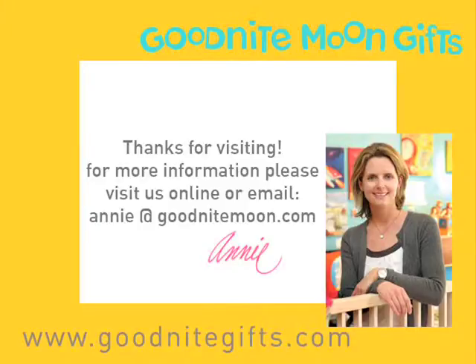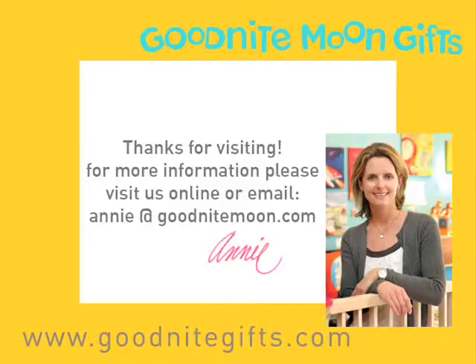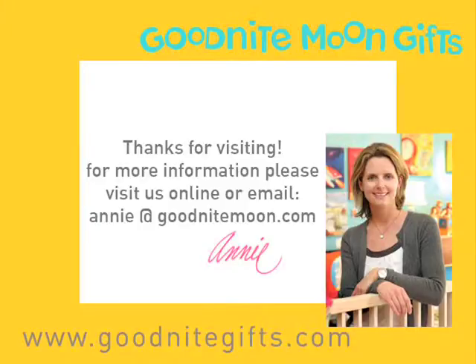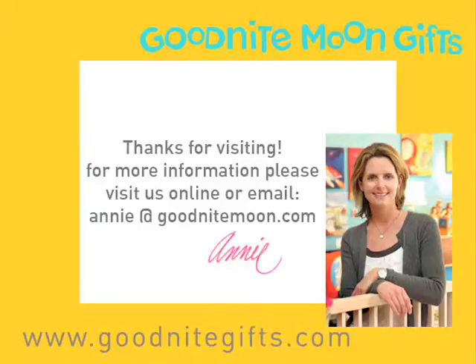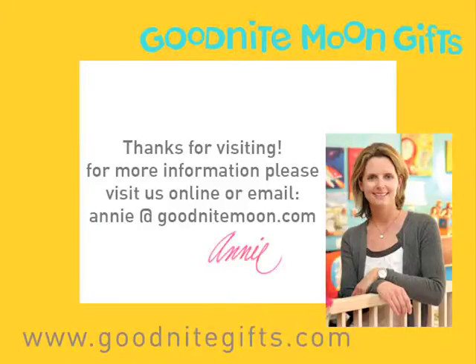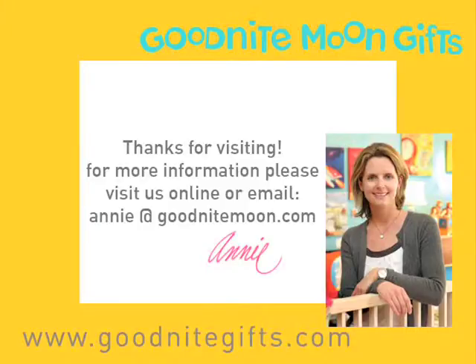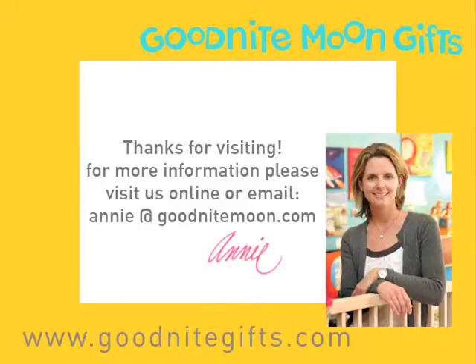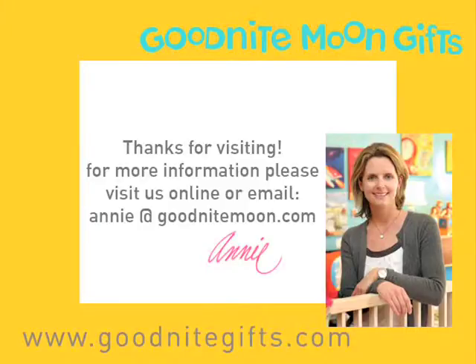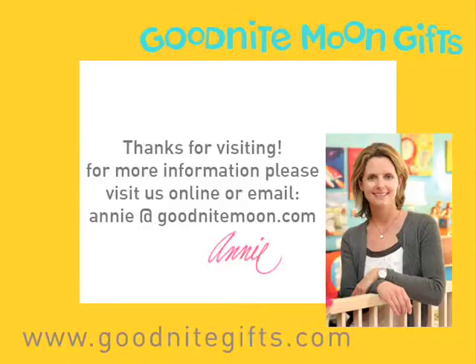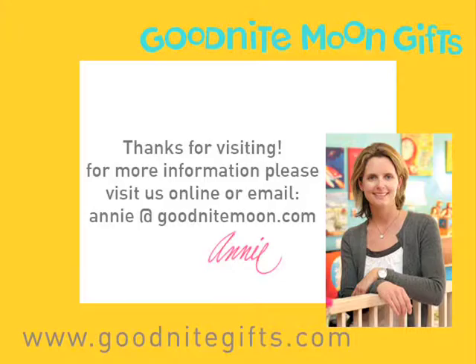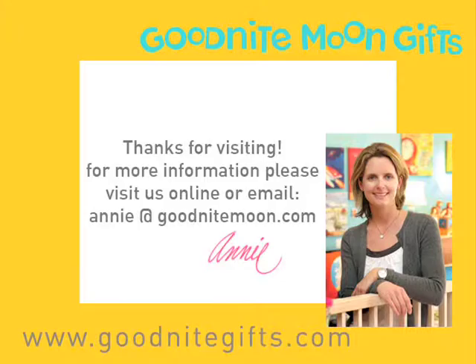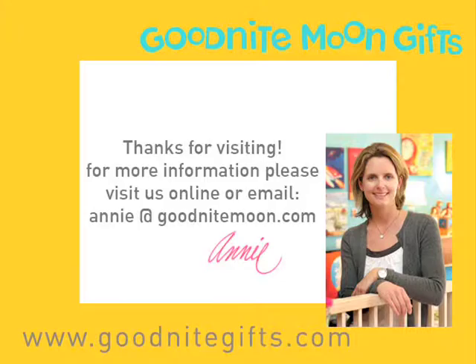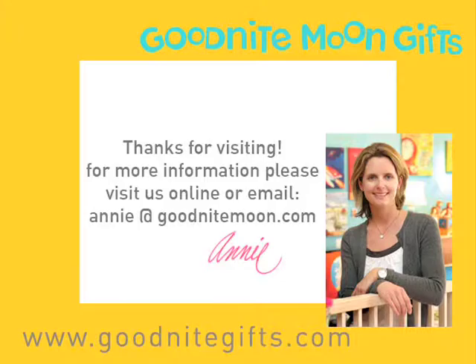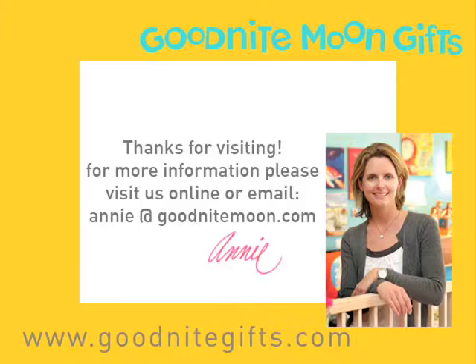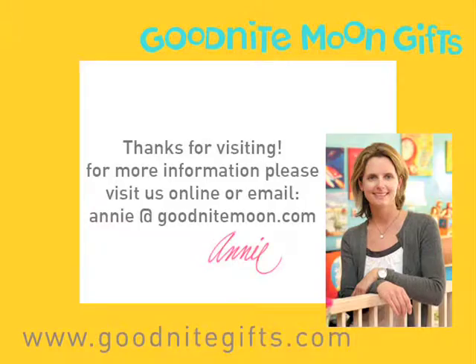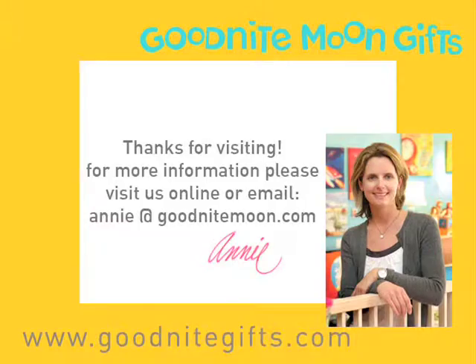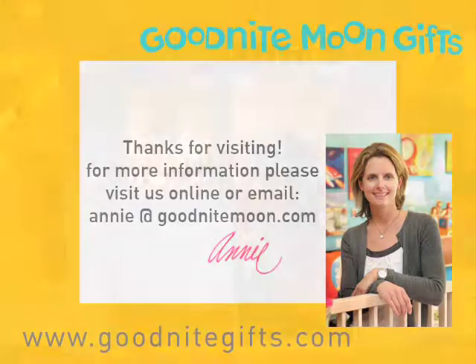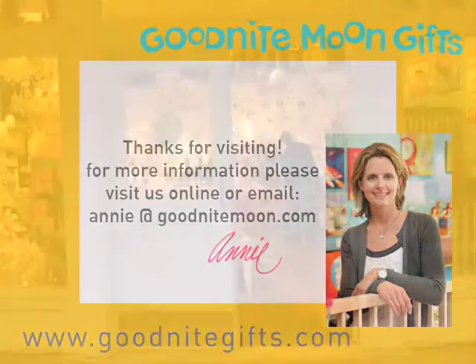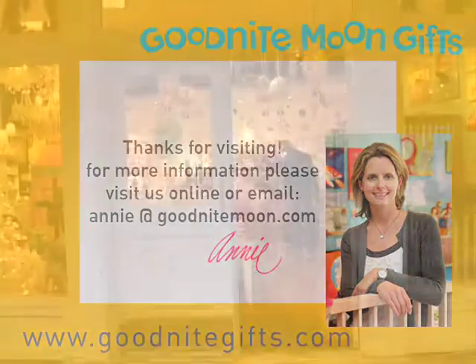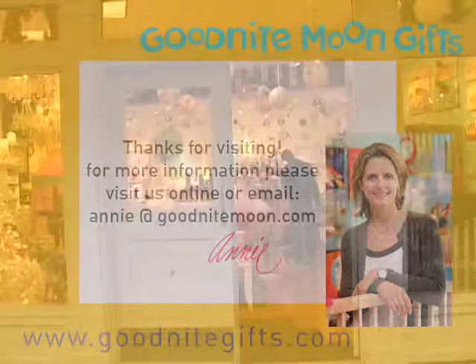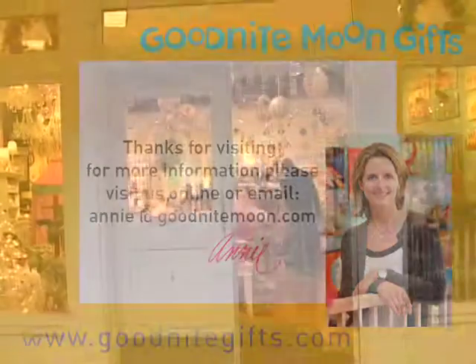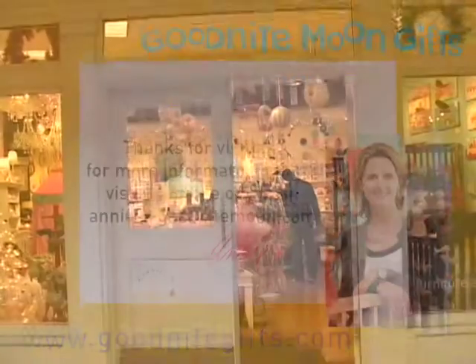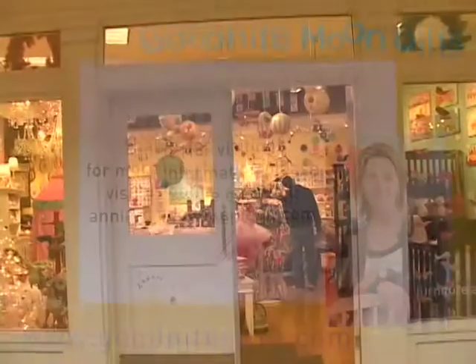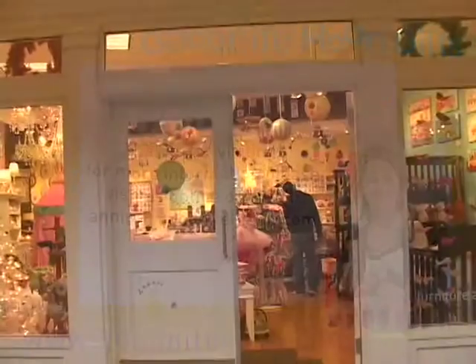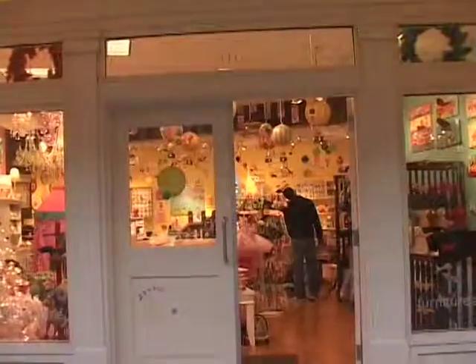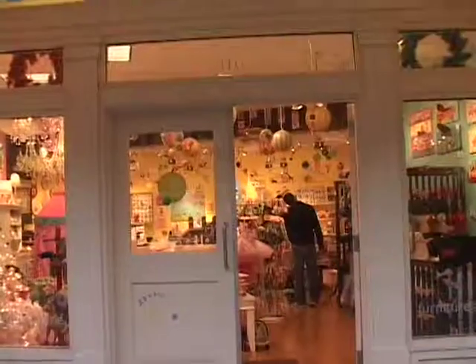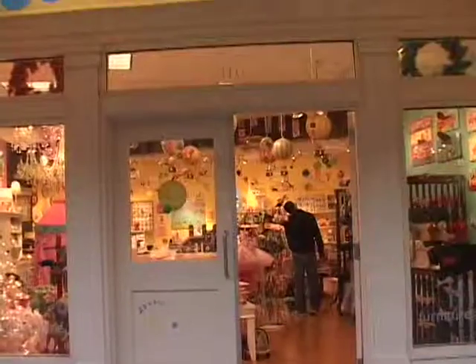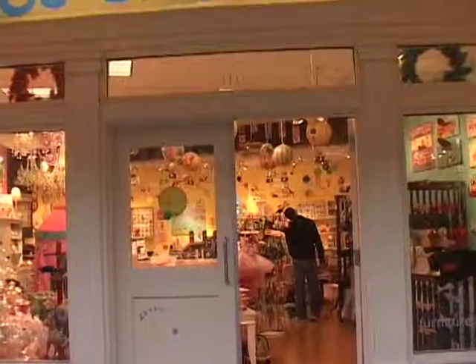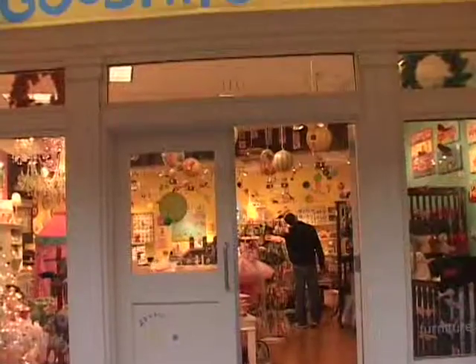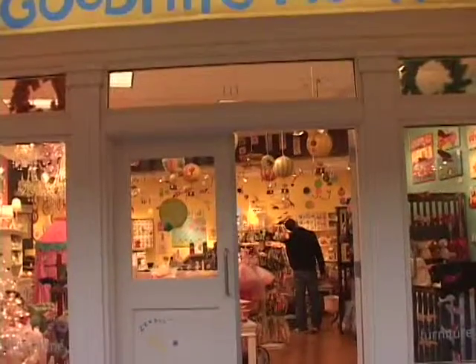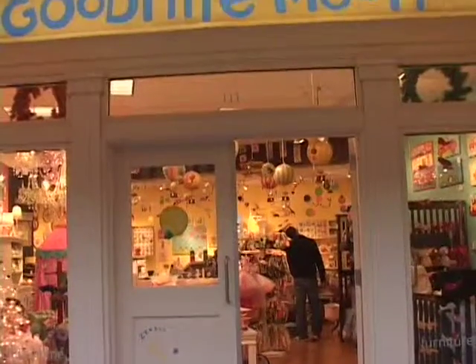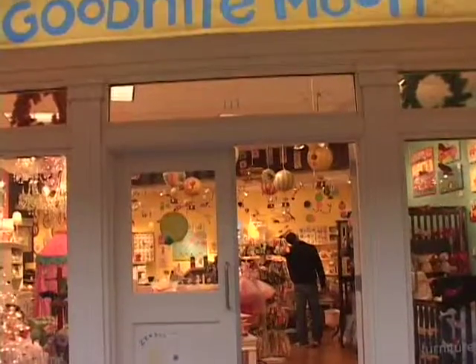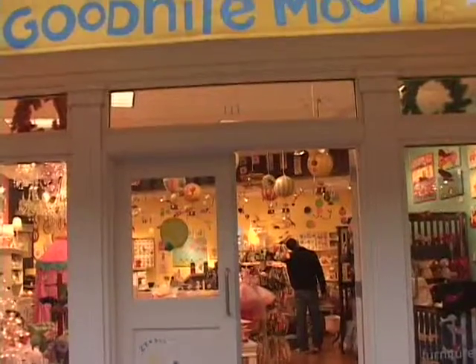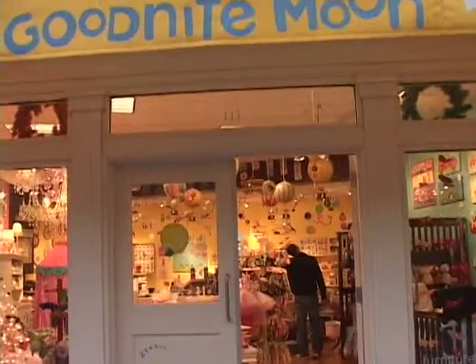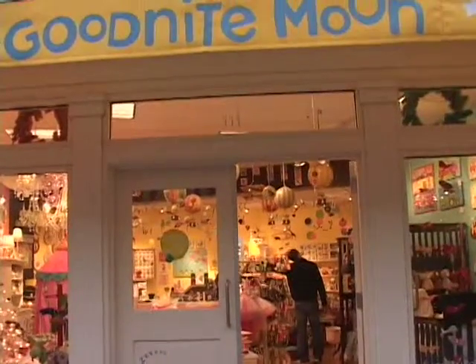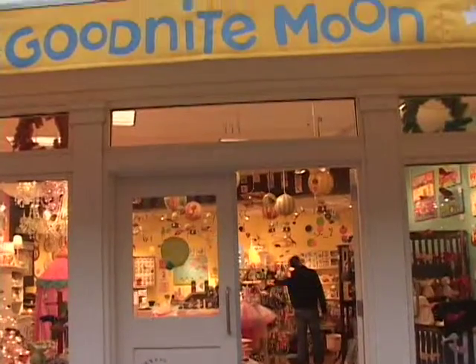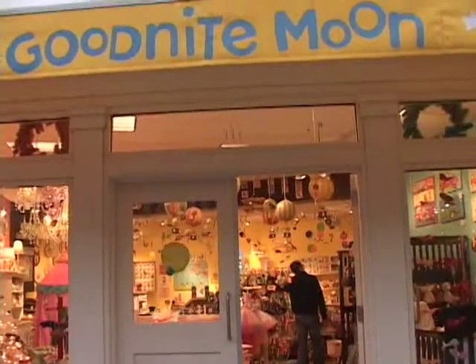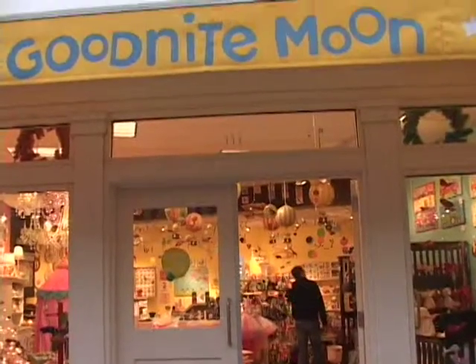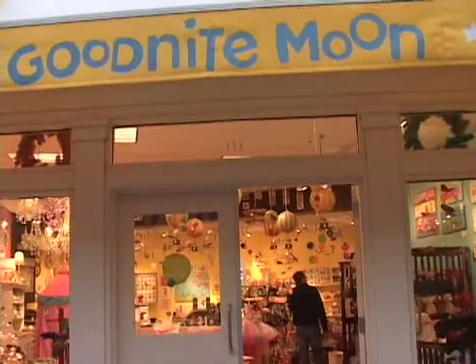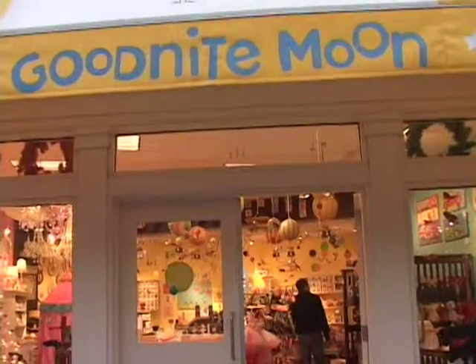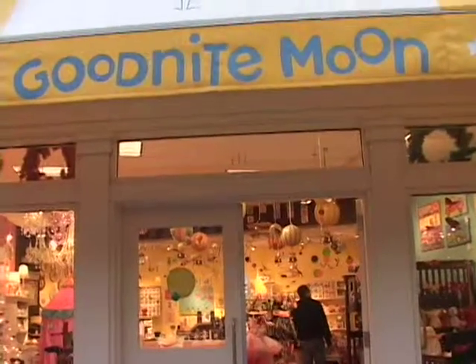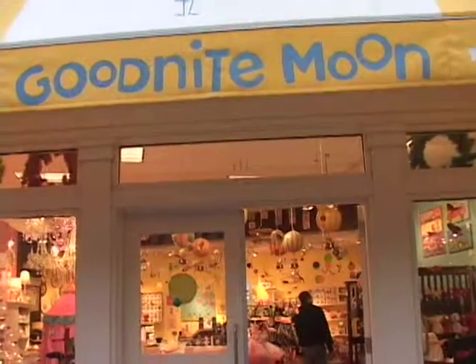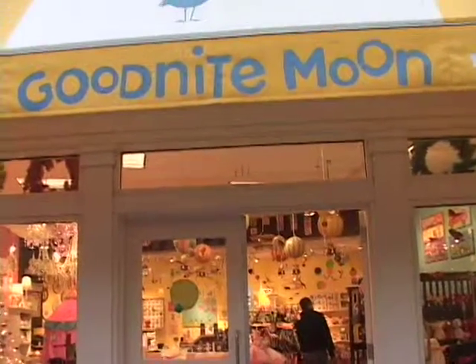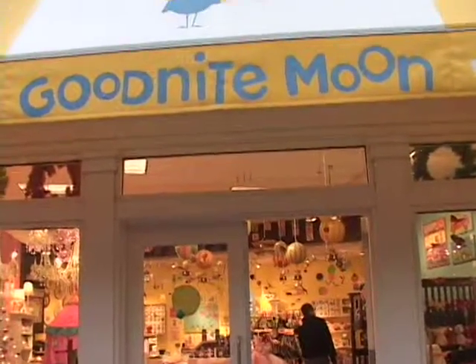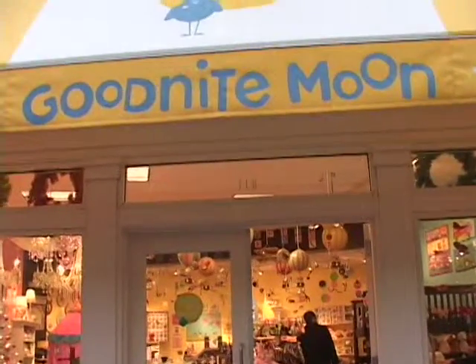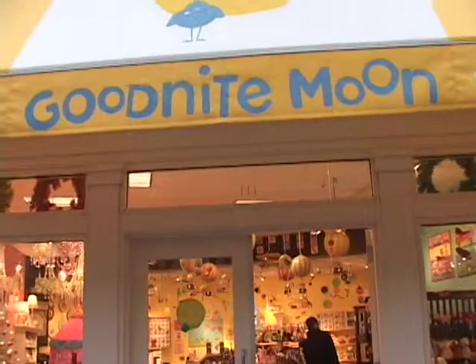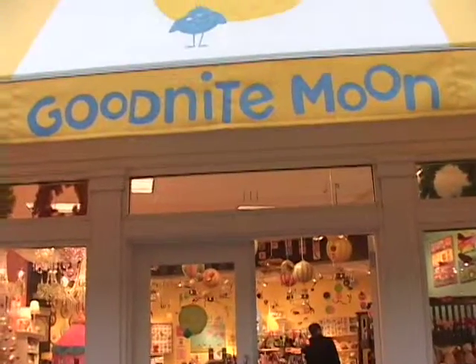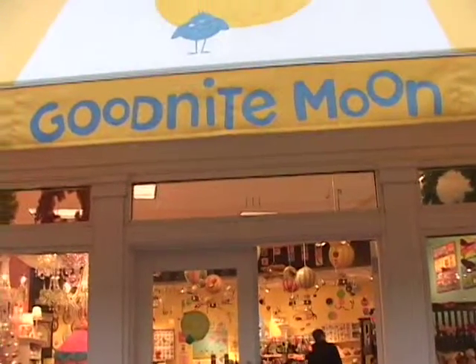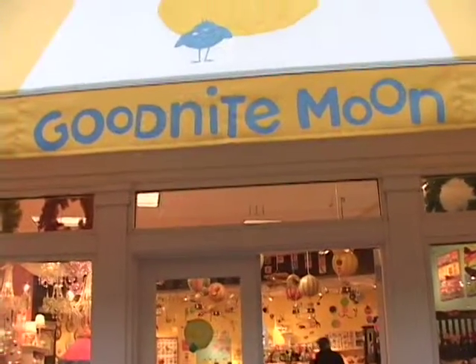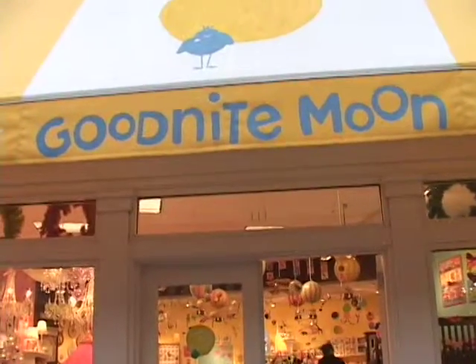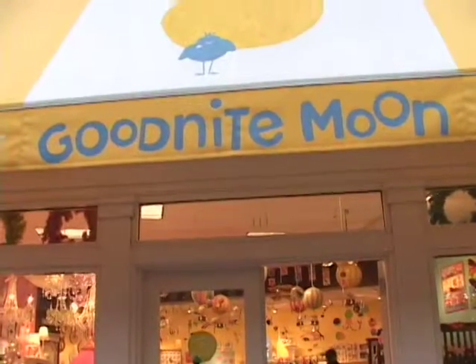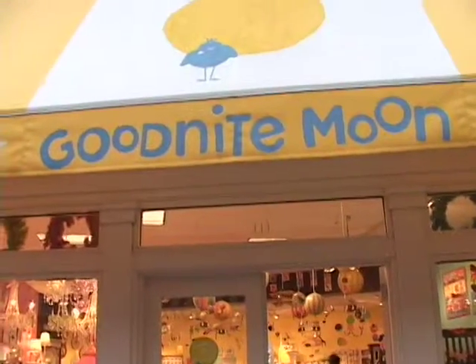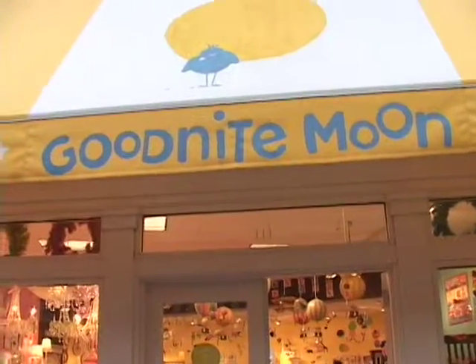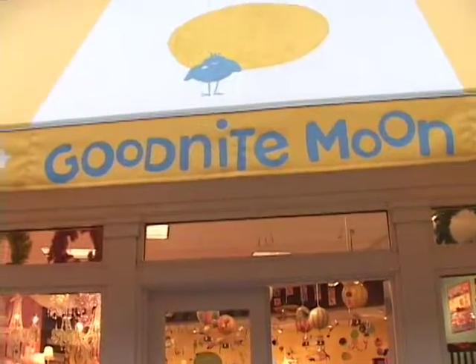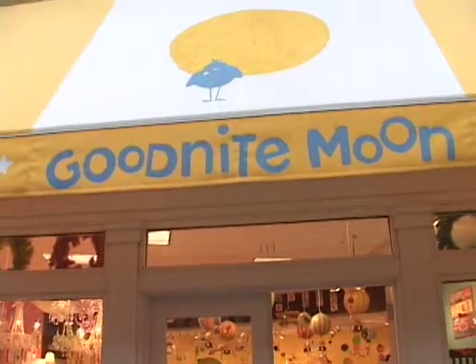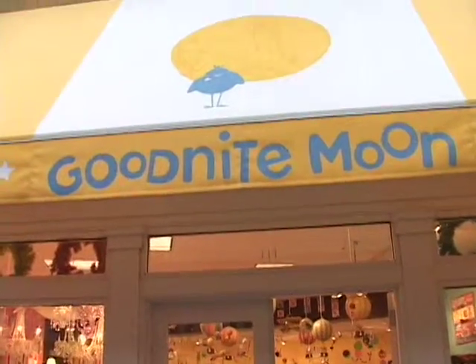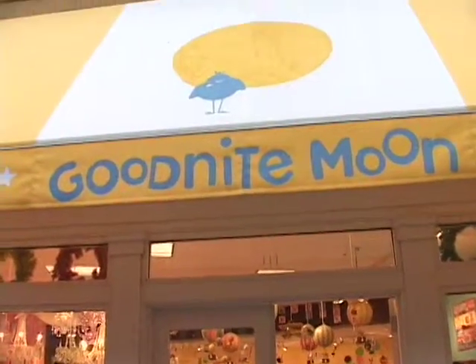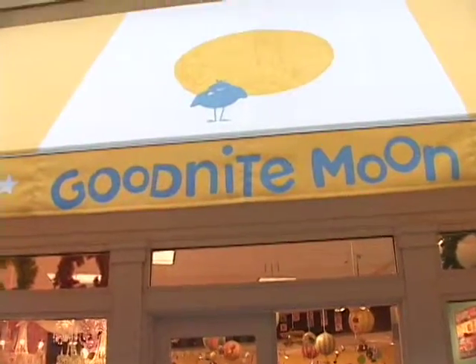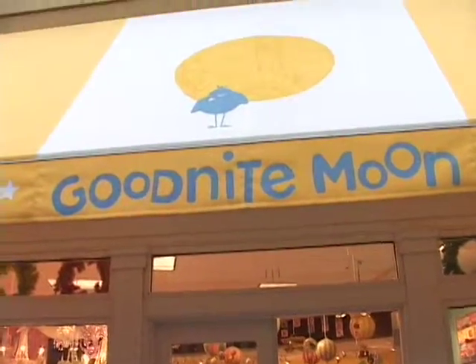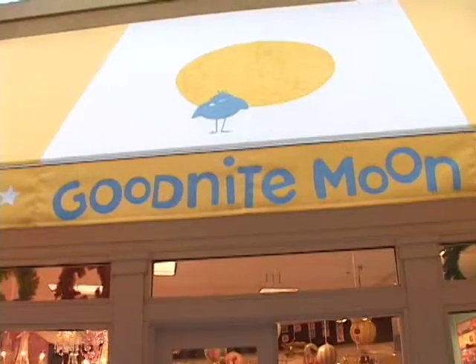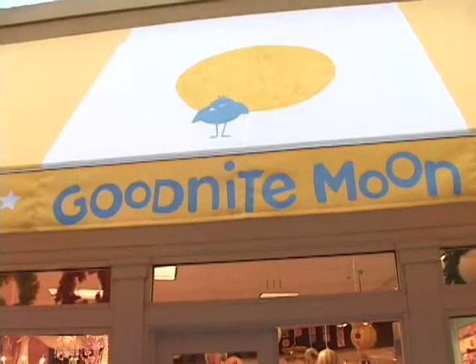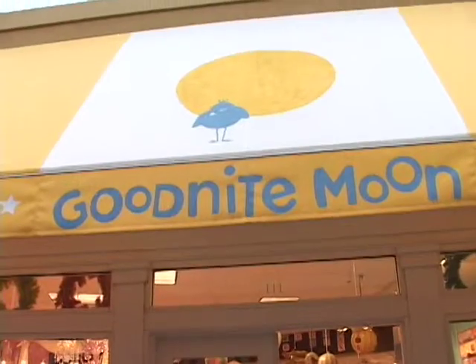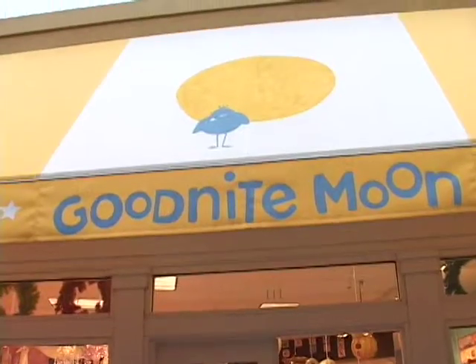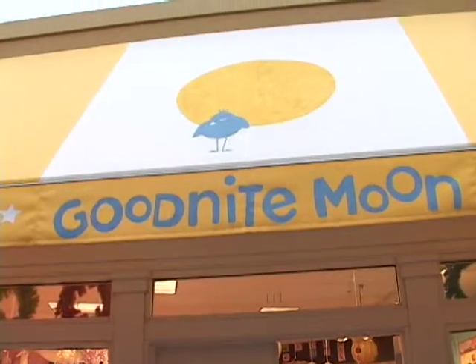Thank you so much for shopping with us. This store has been a labor of love for us and we really appreciate your business.